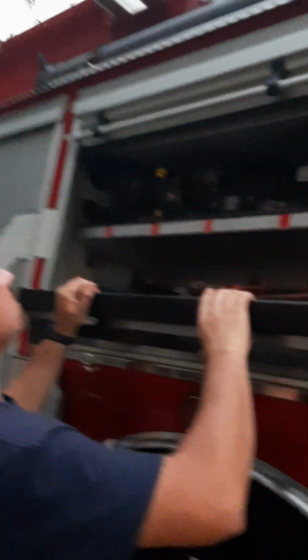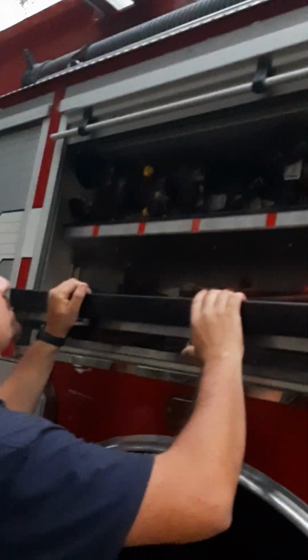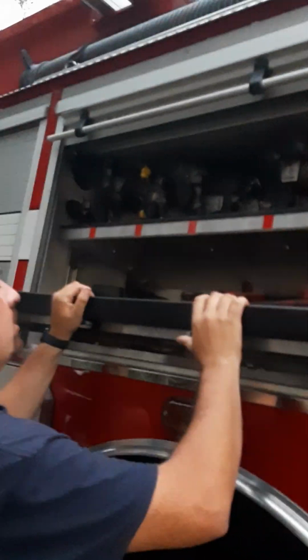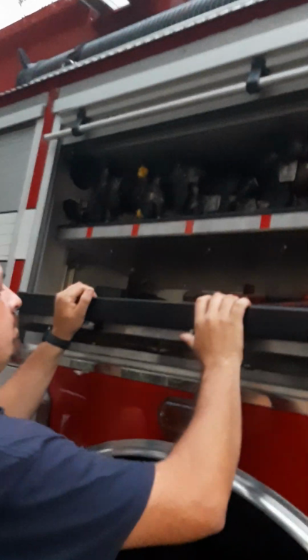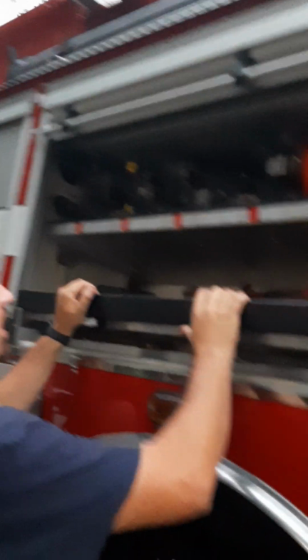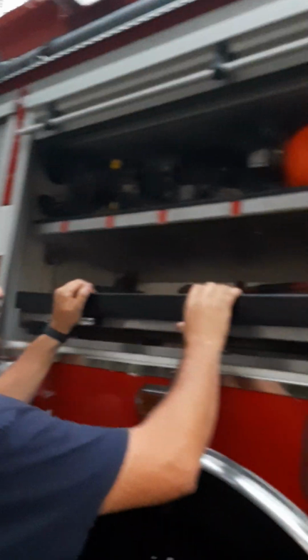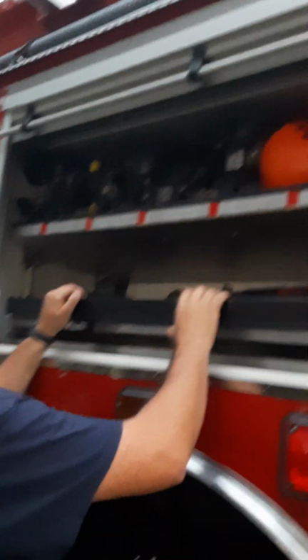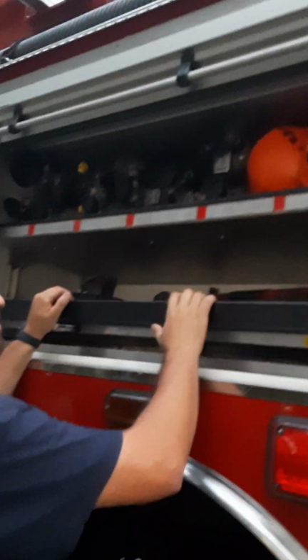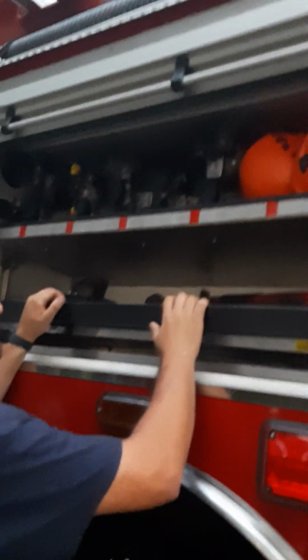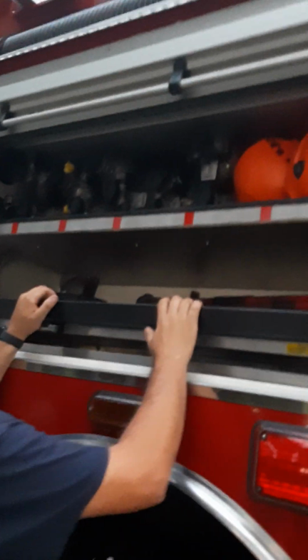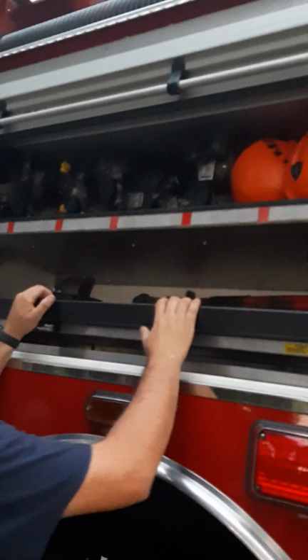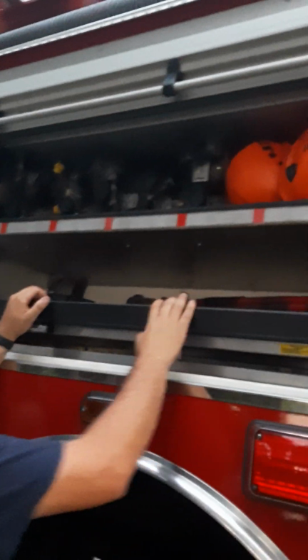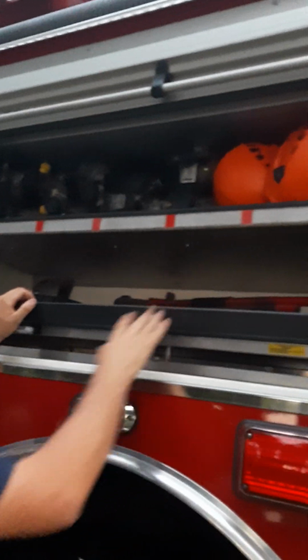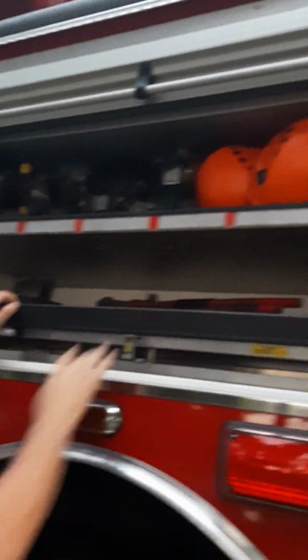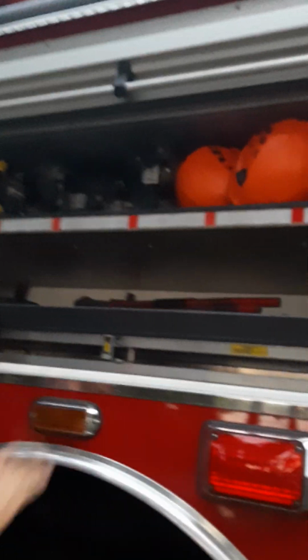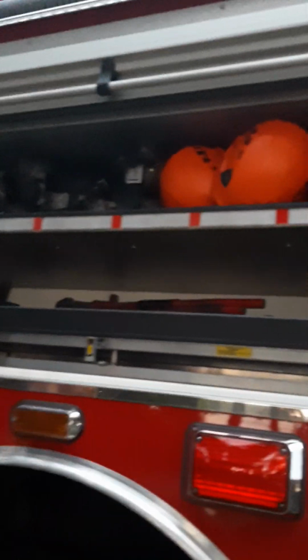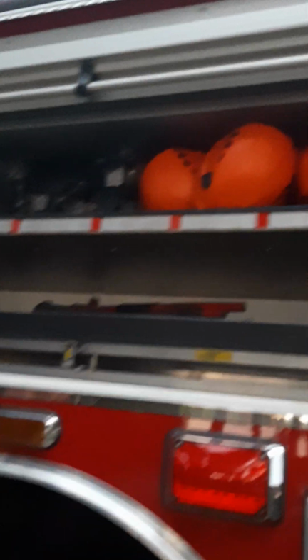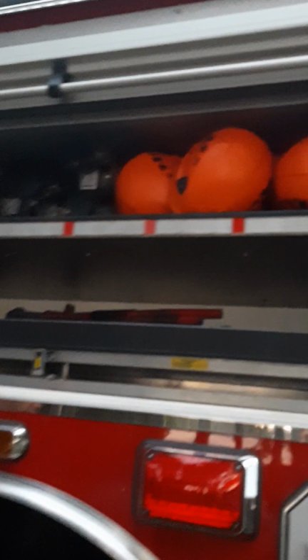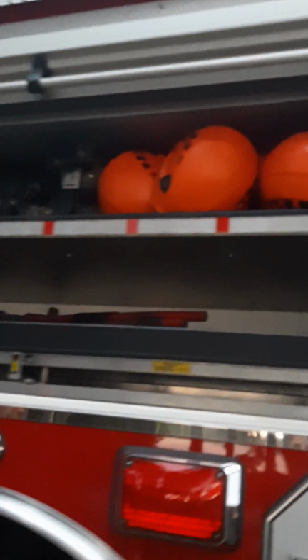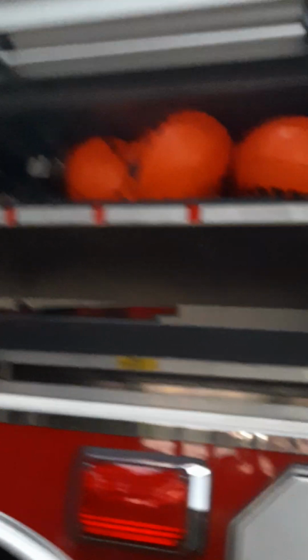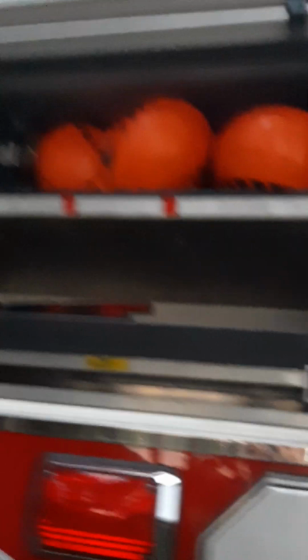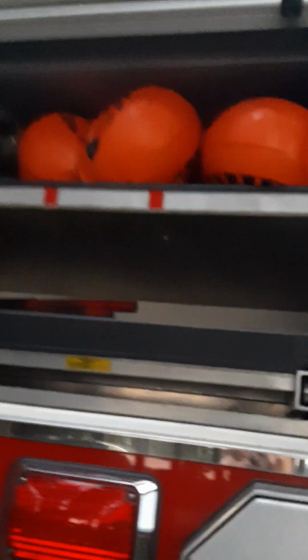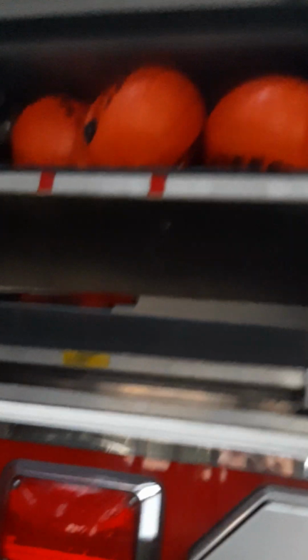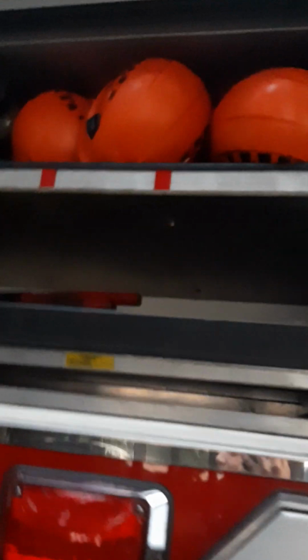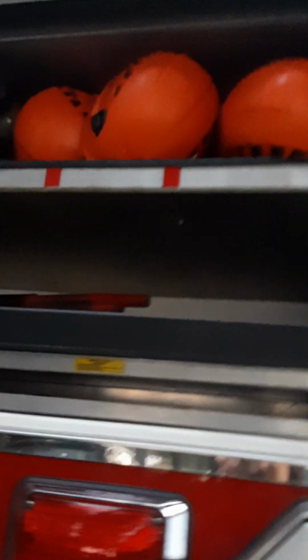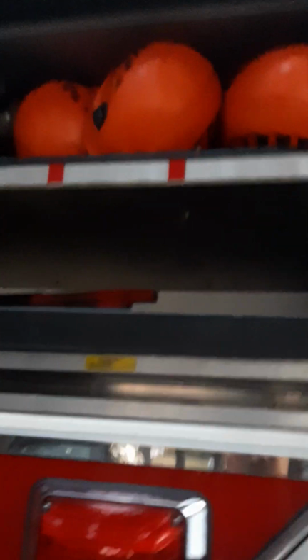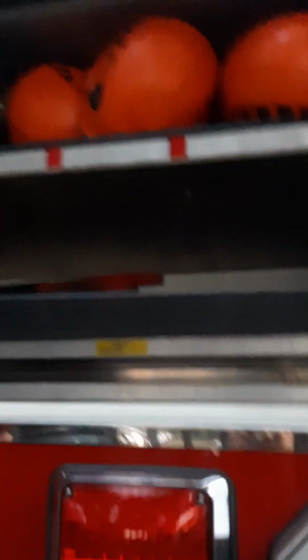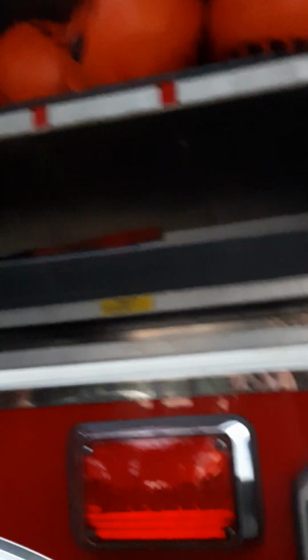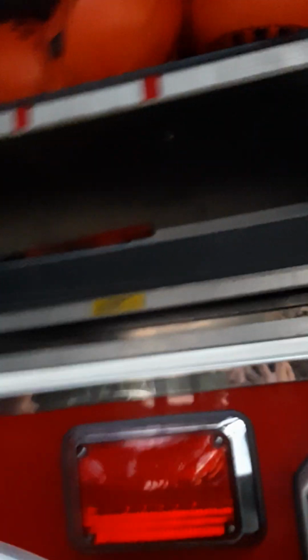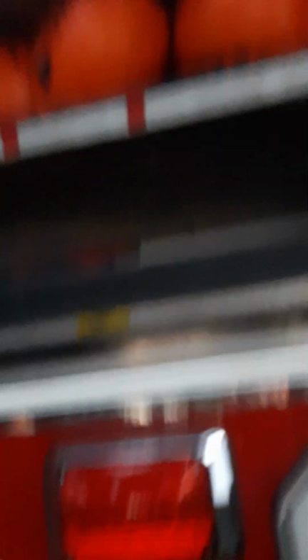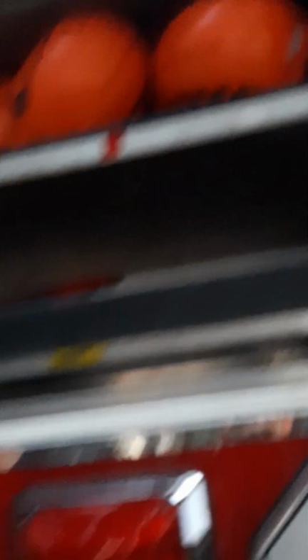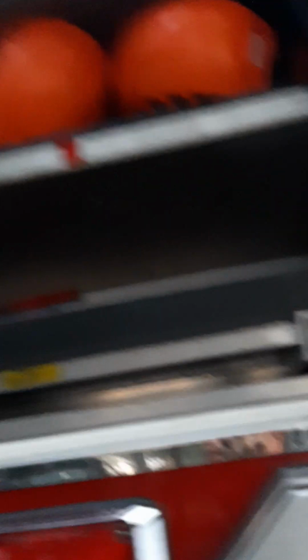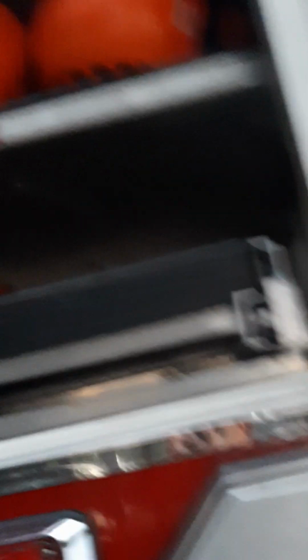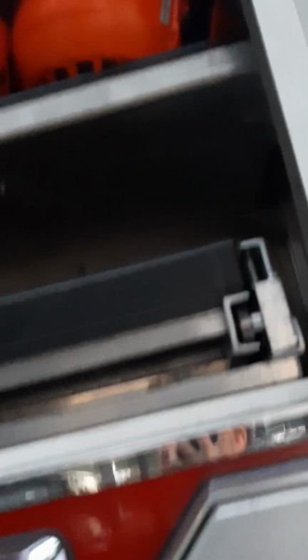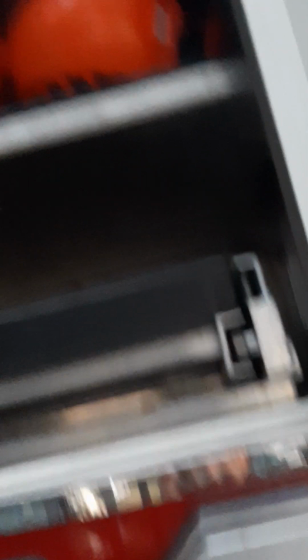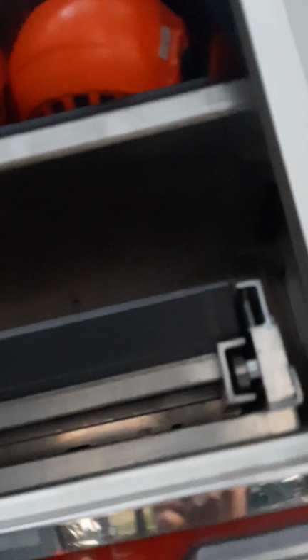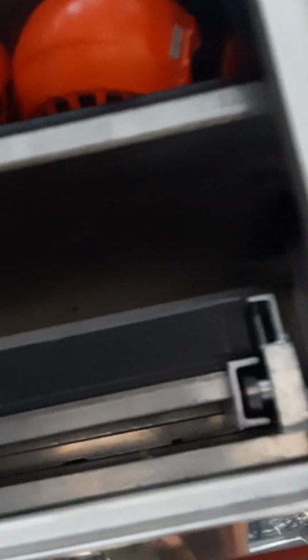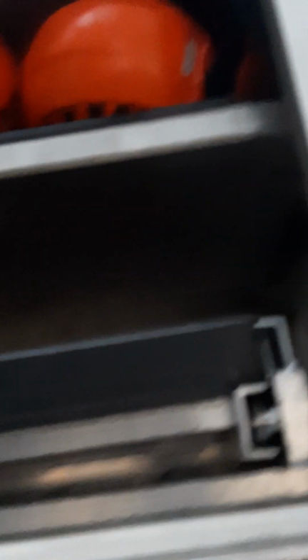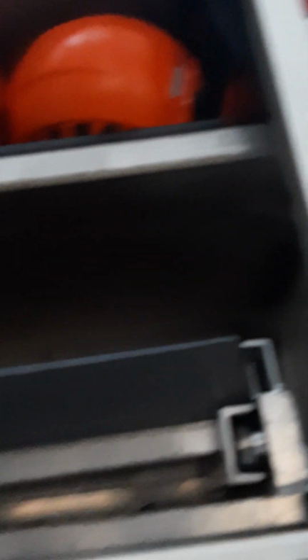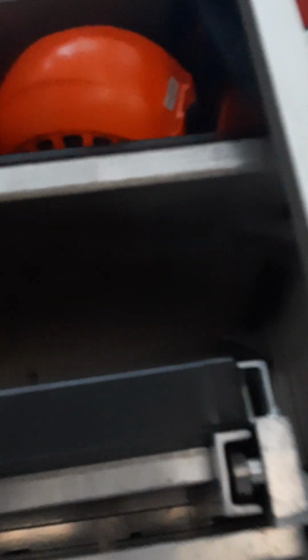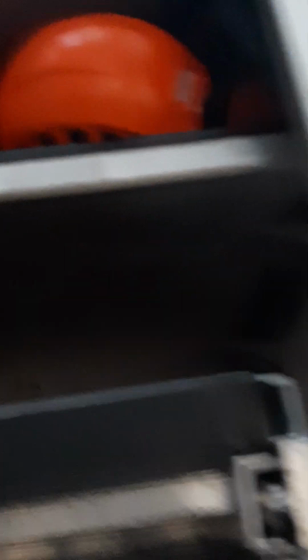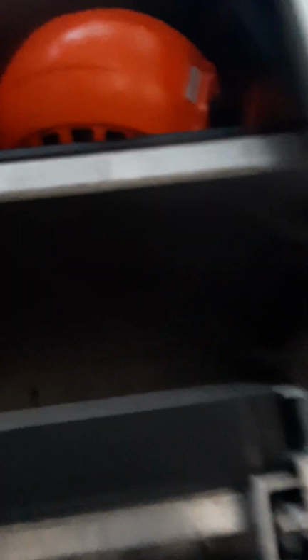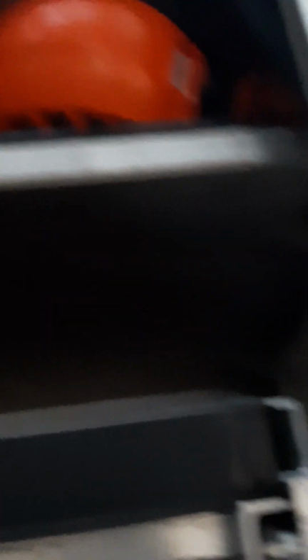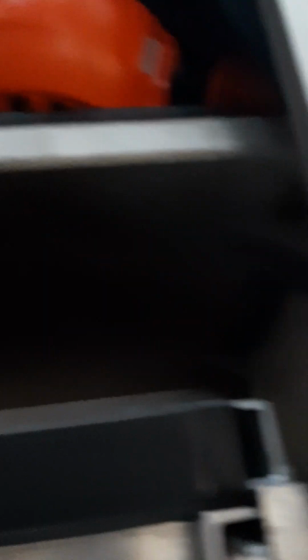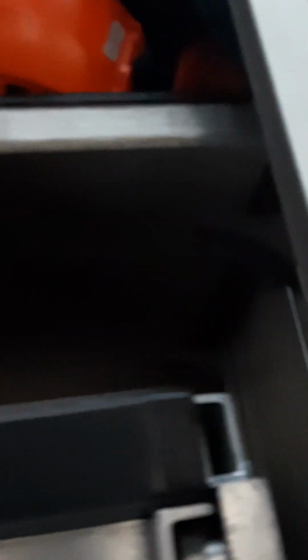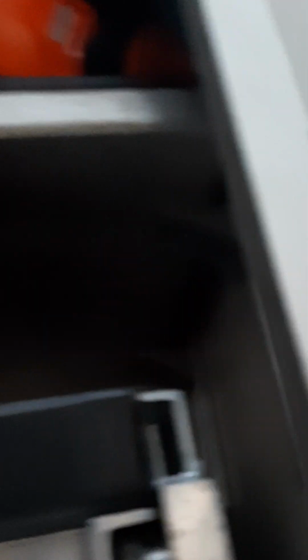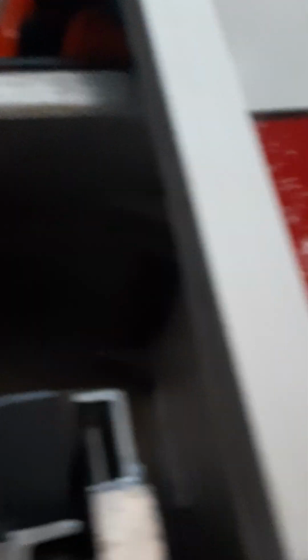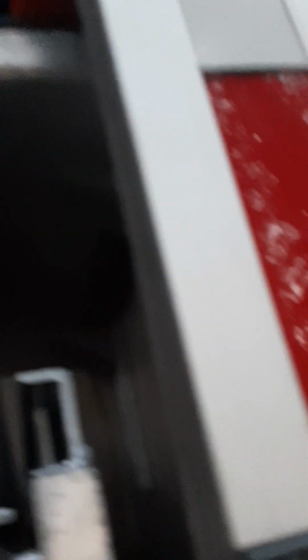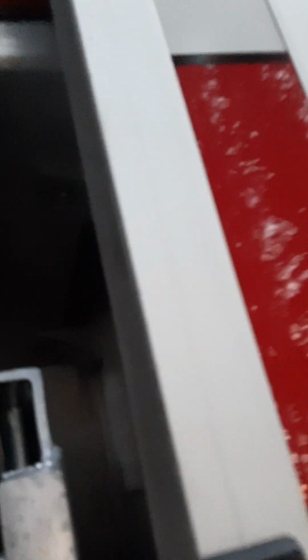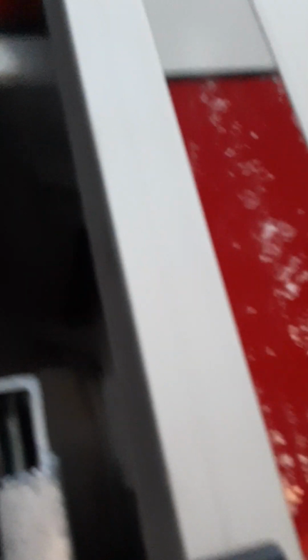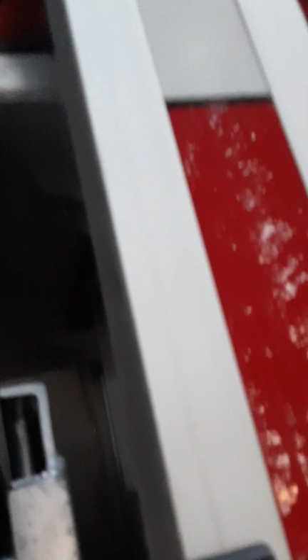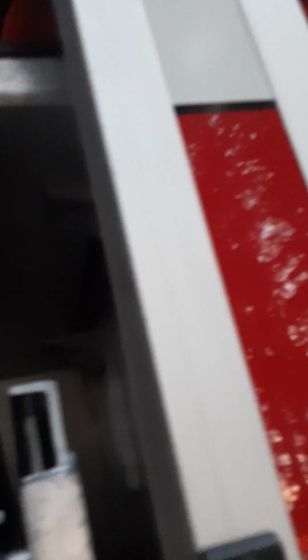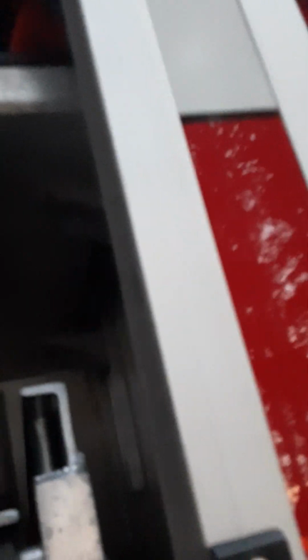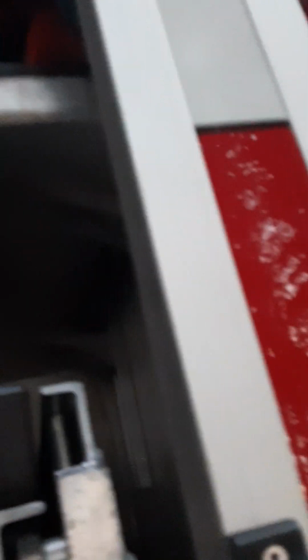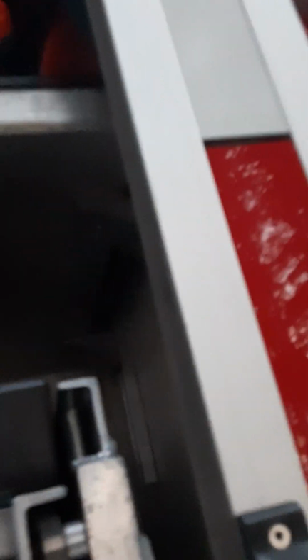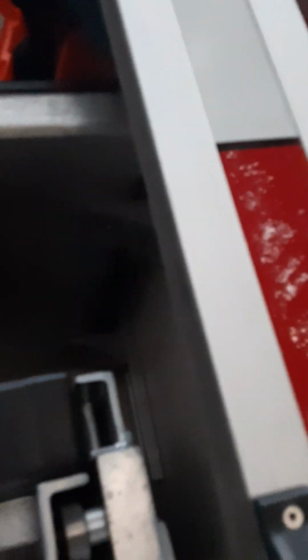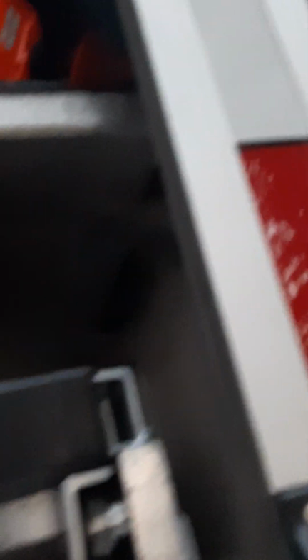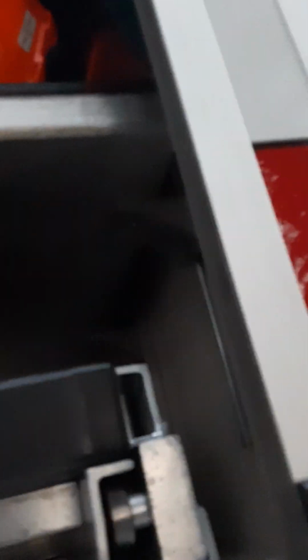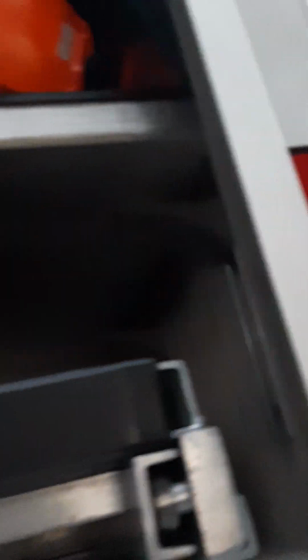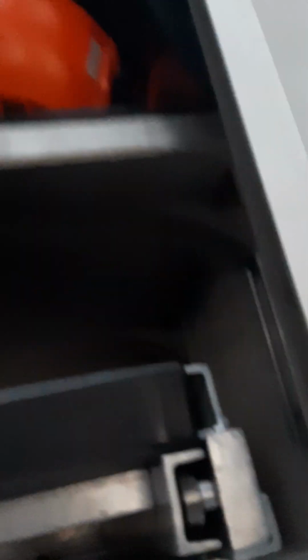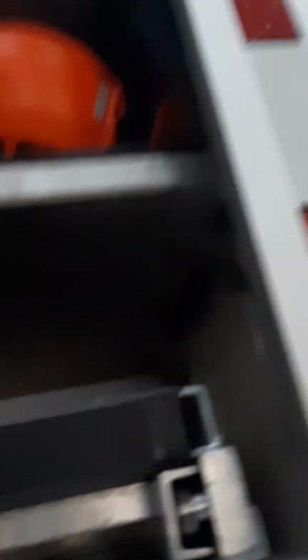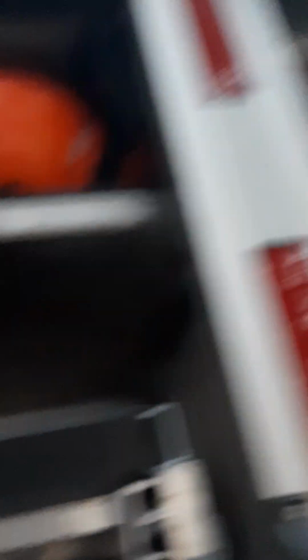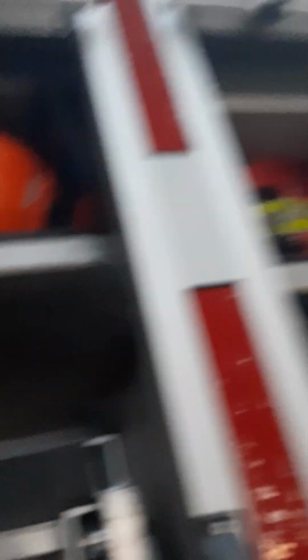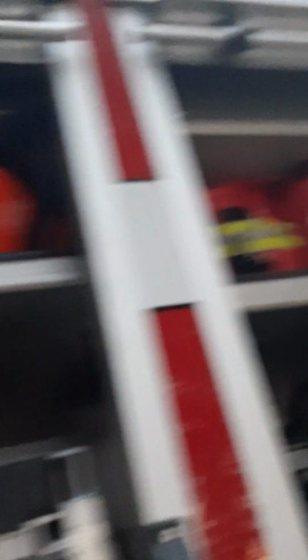Spare bottles. You have an E1 engine? No, we got four-digit numbers. What's this? Those are rope rescue helmets.